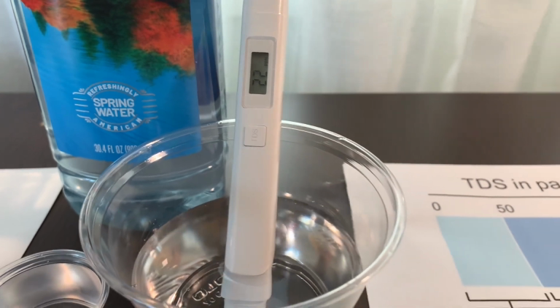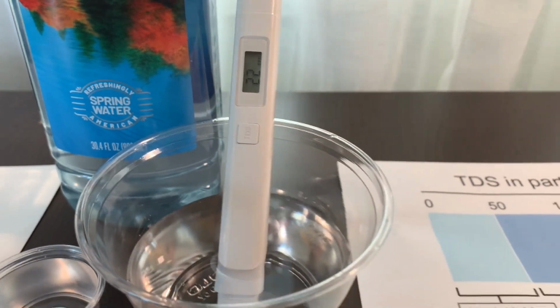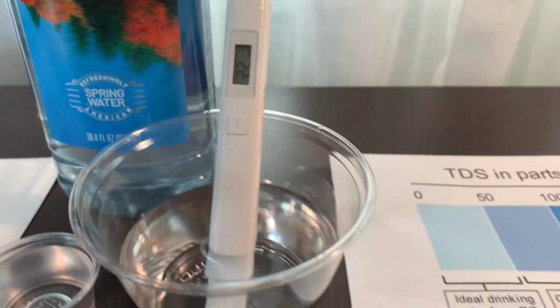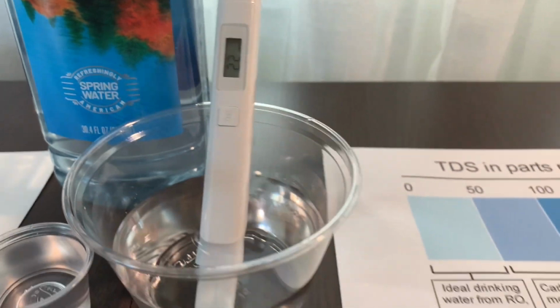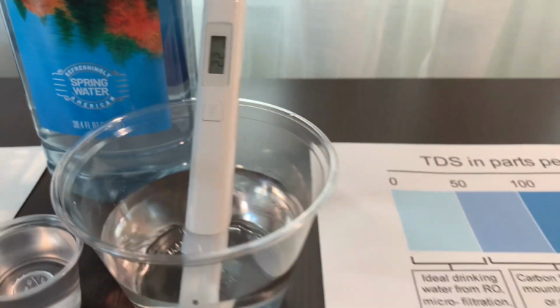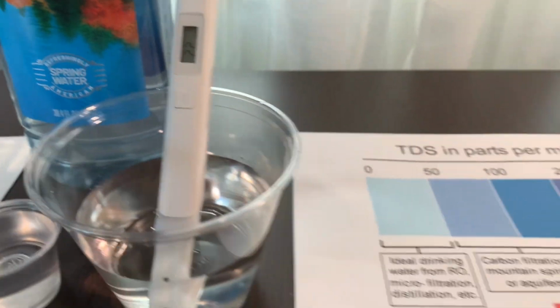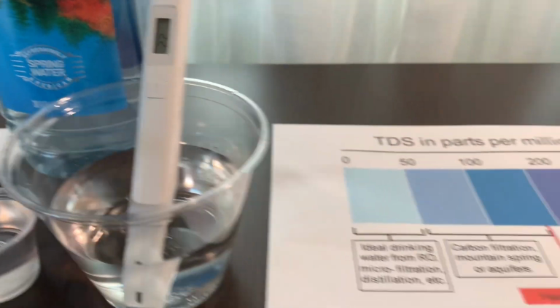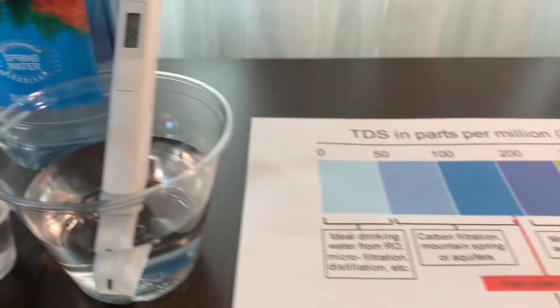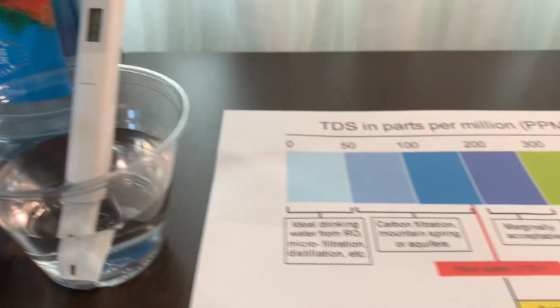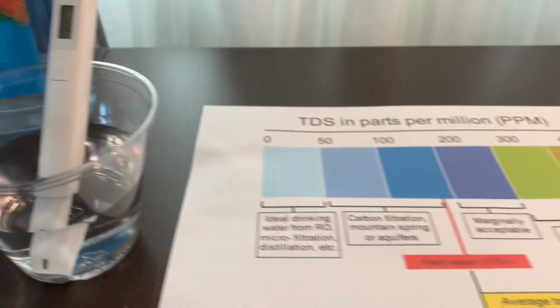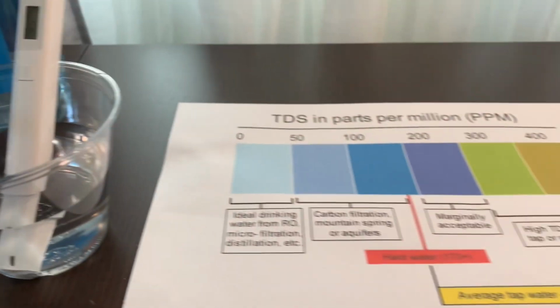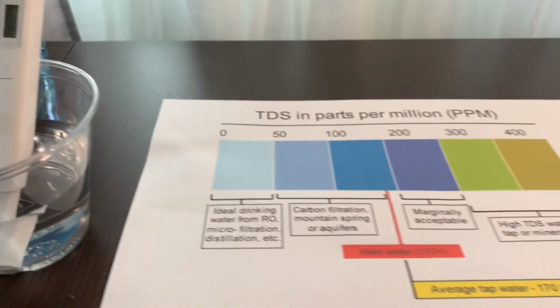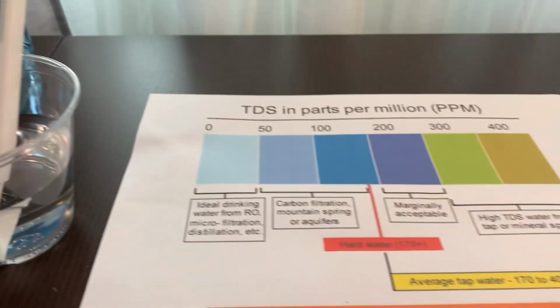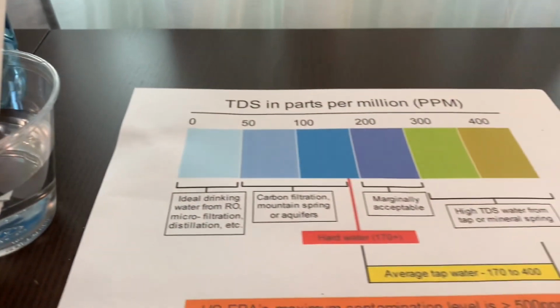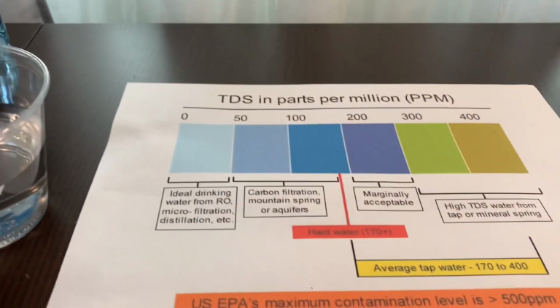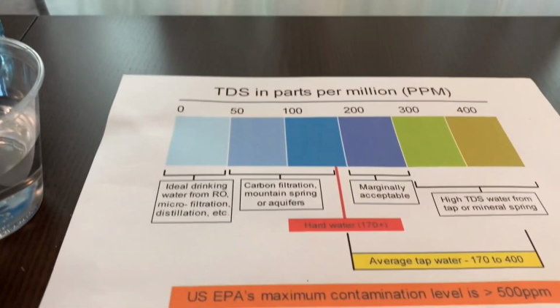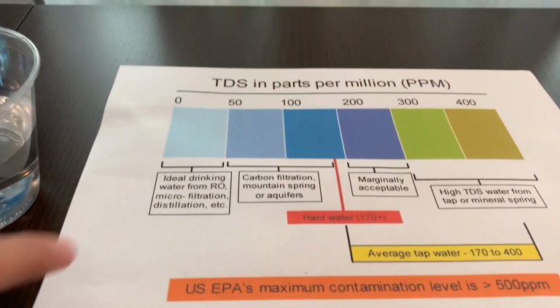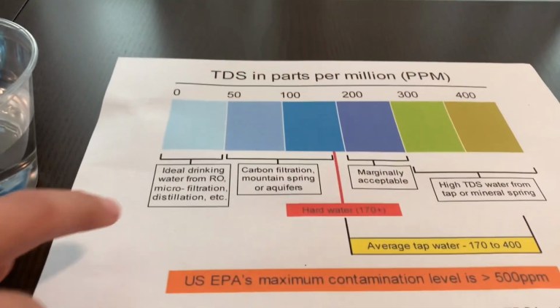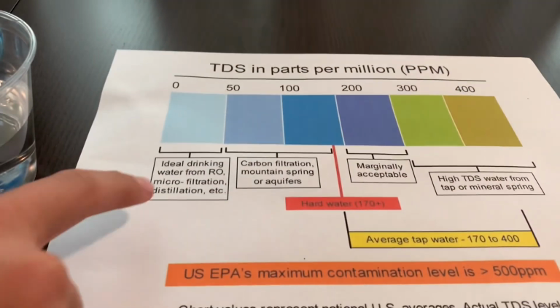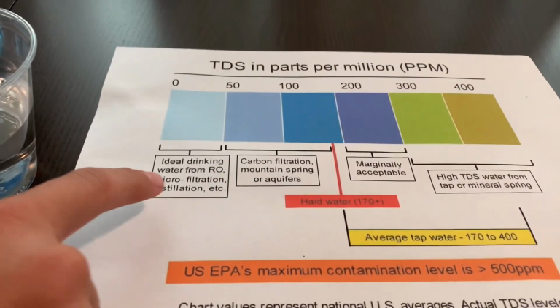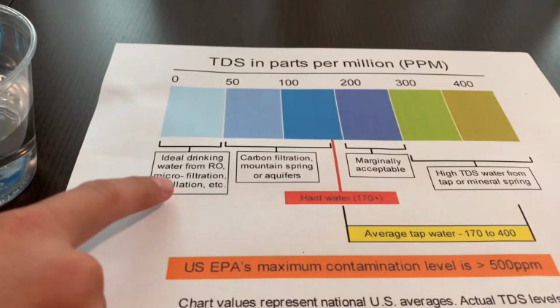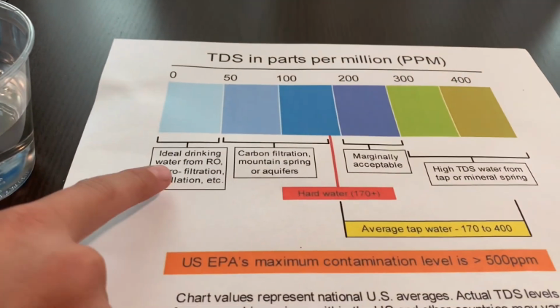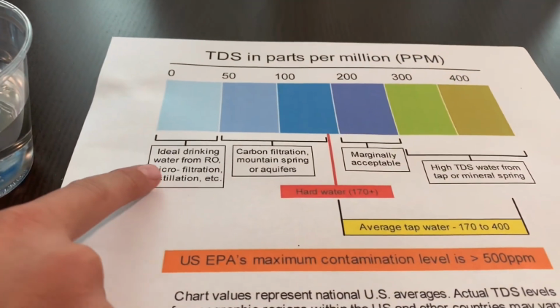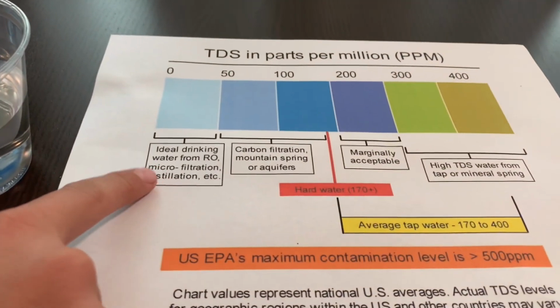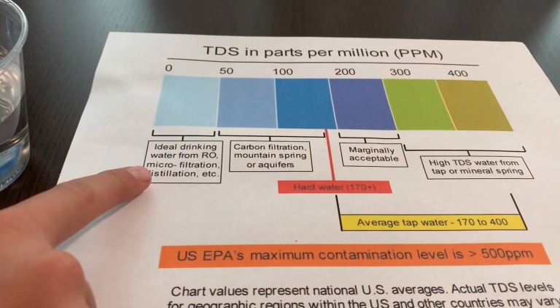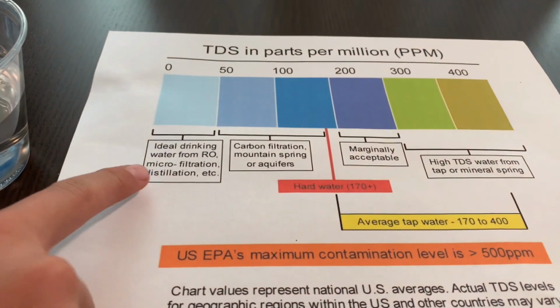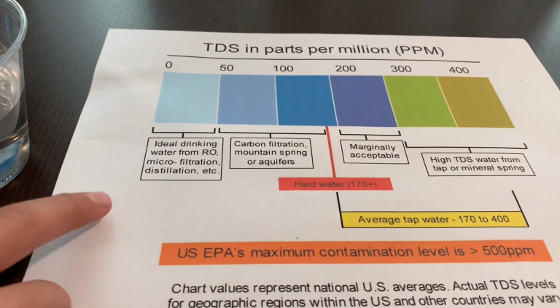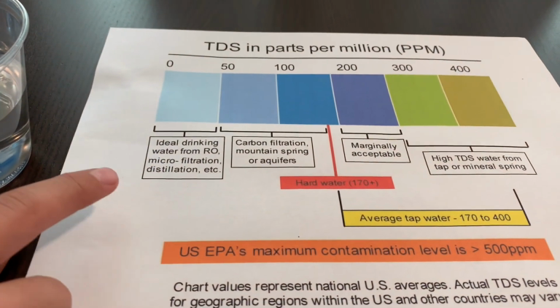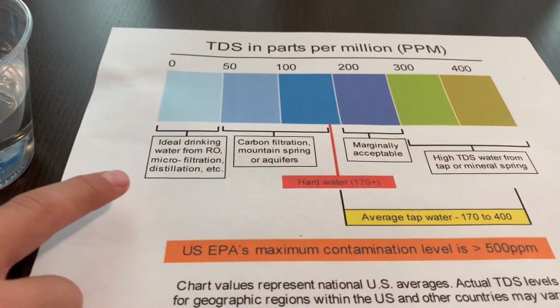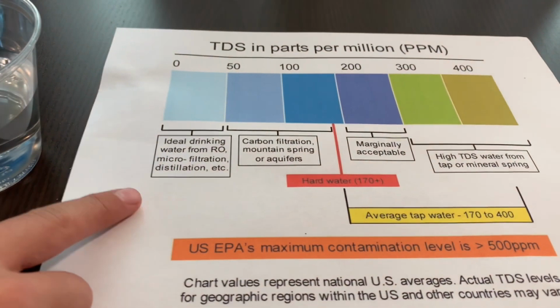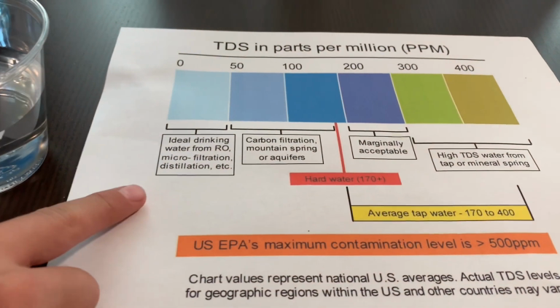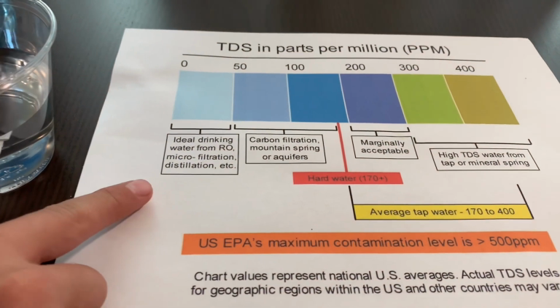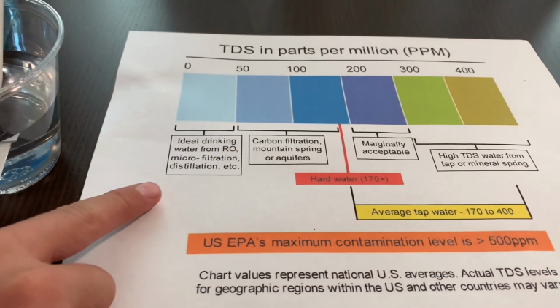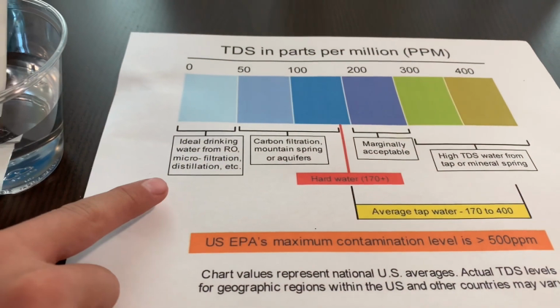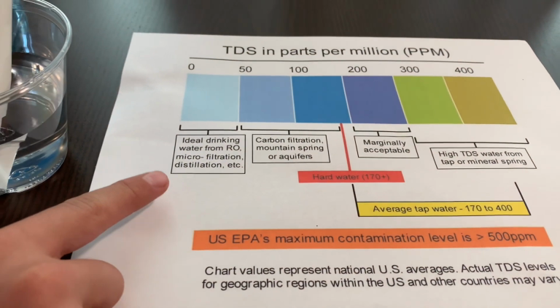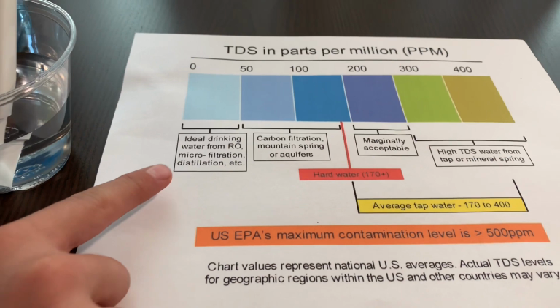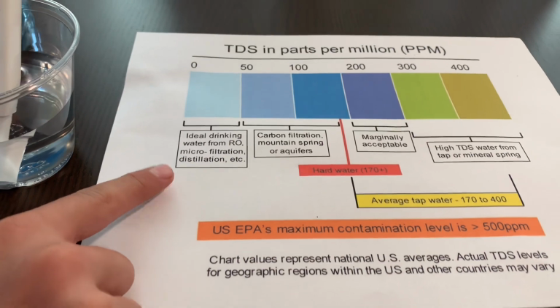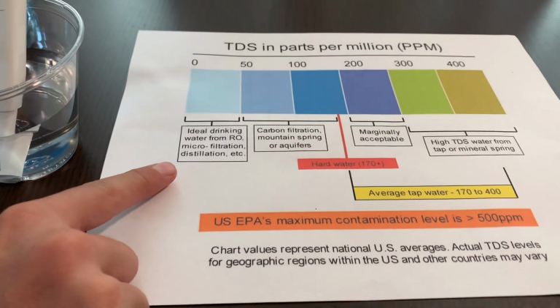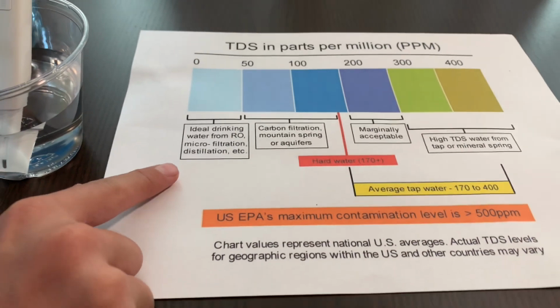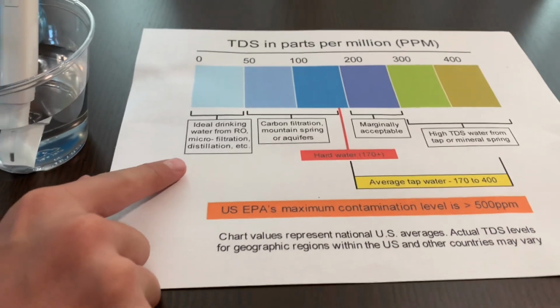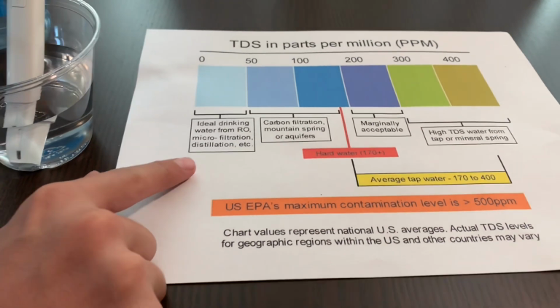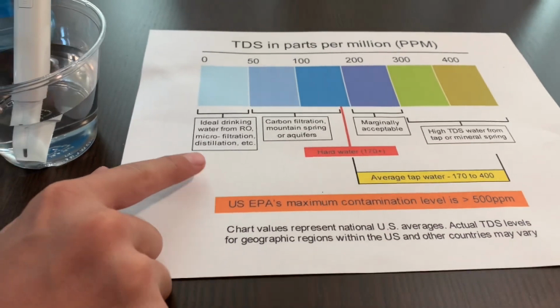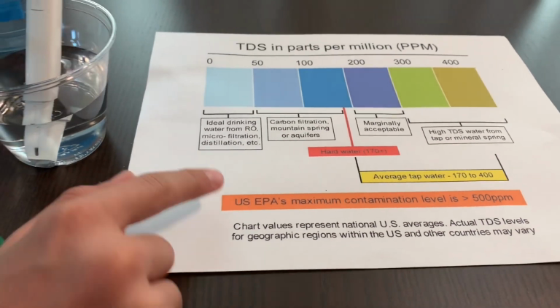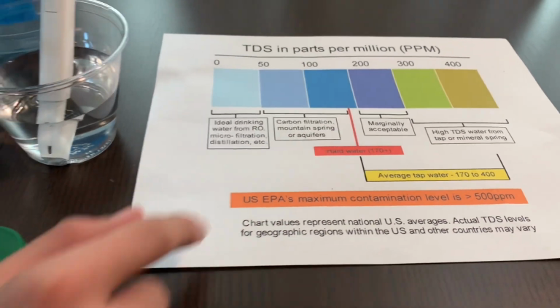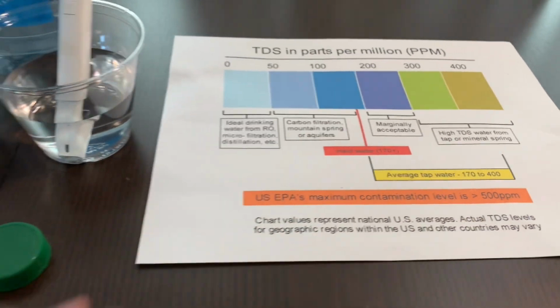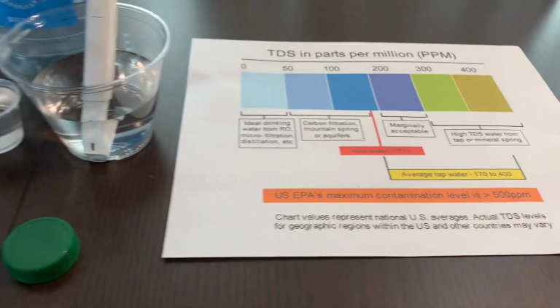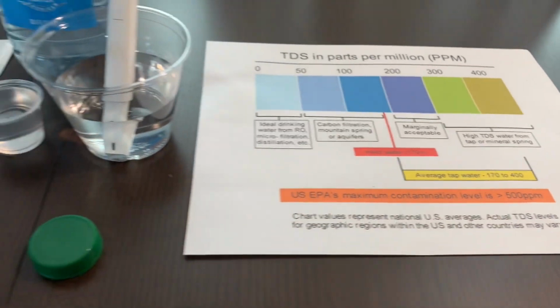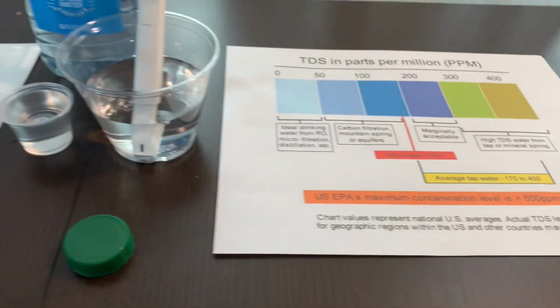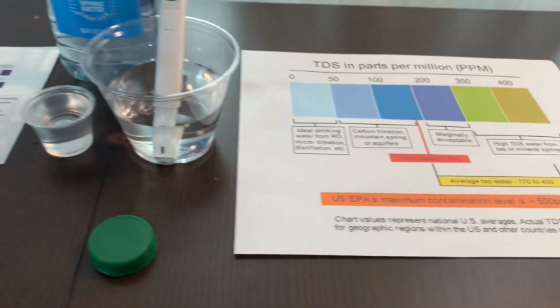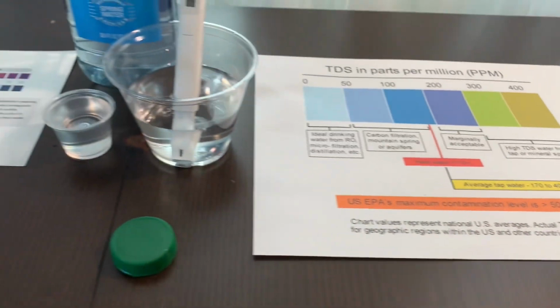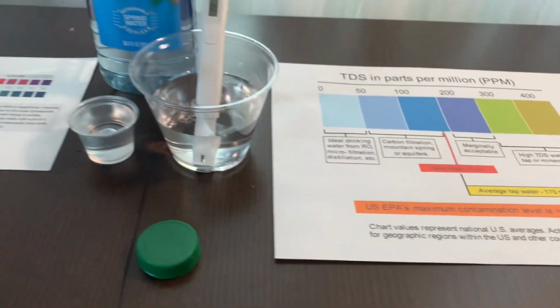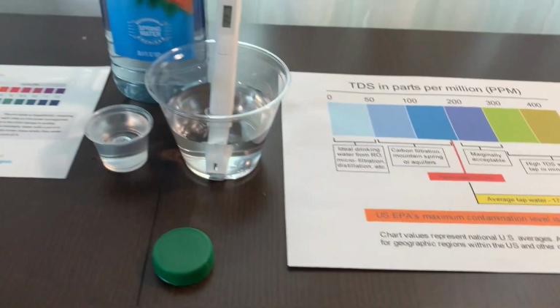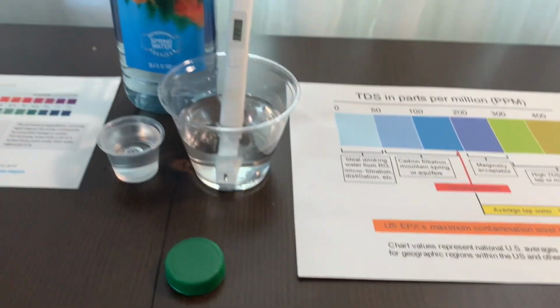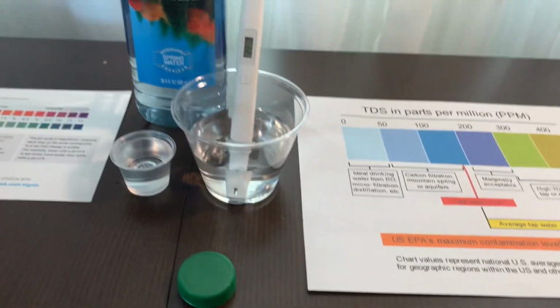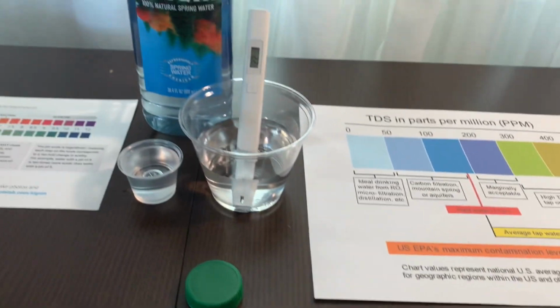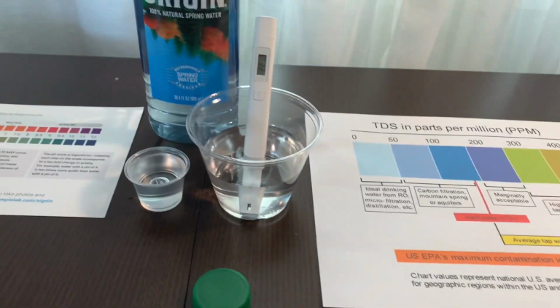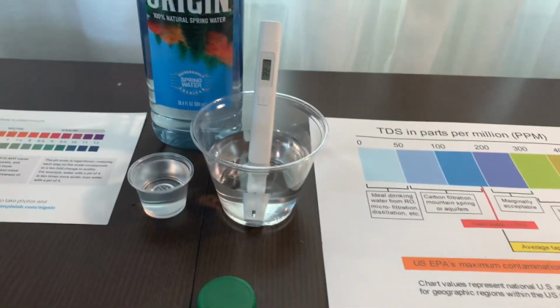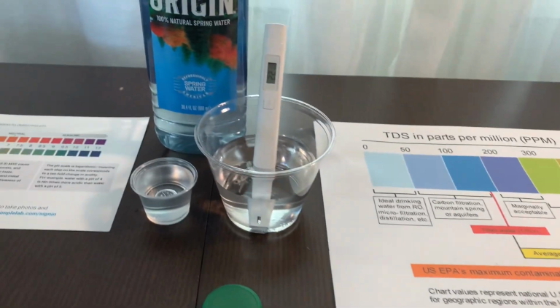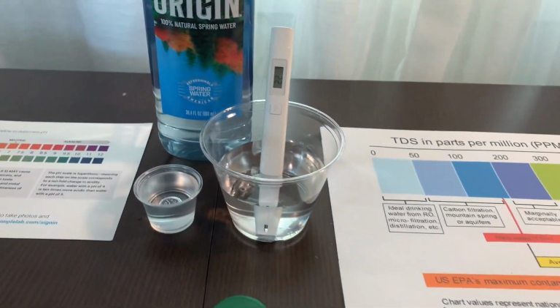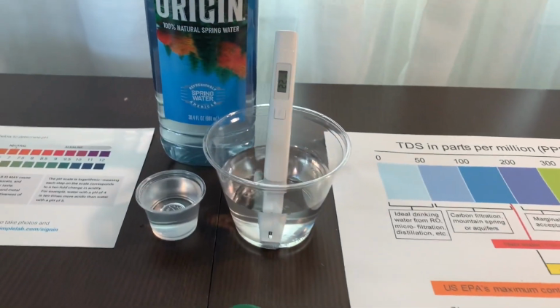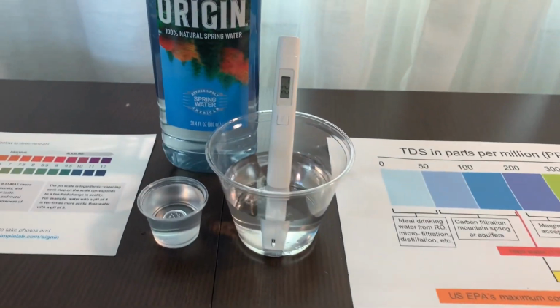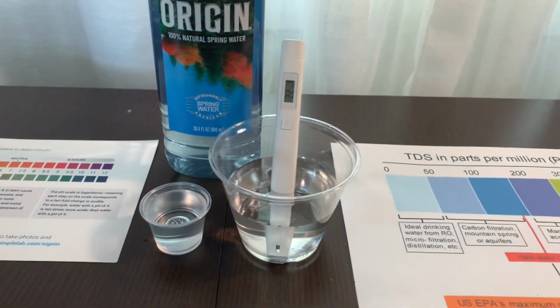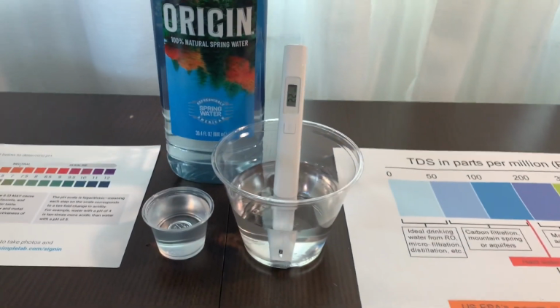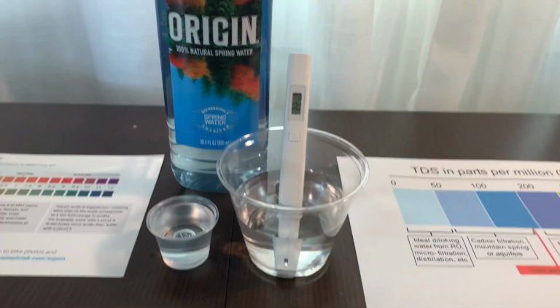22. That is microfiltered distilled water.